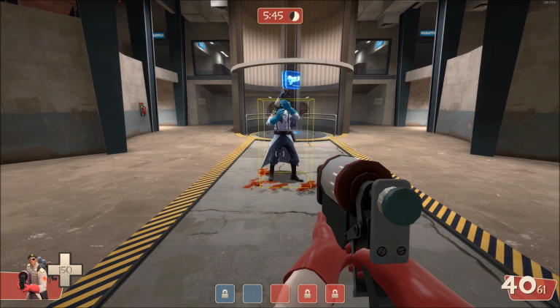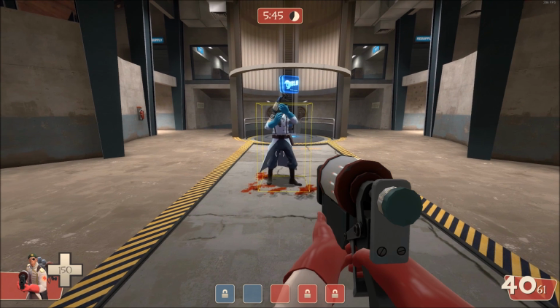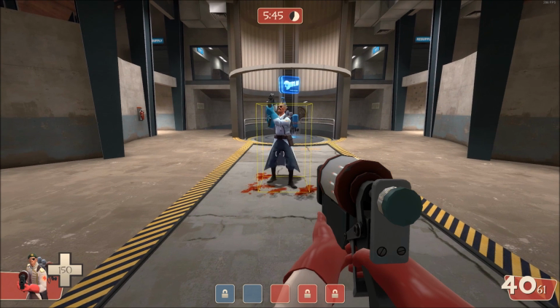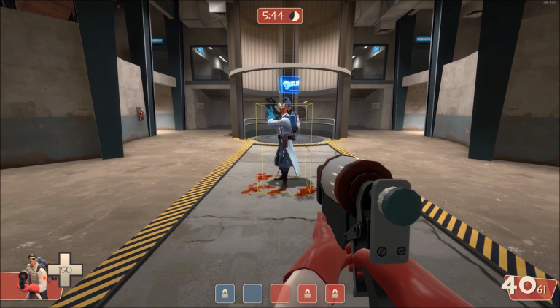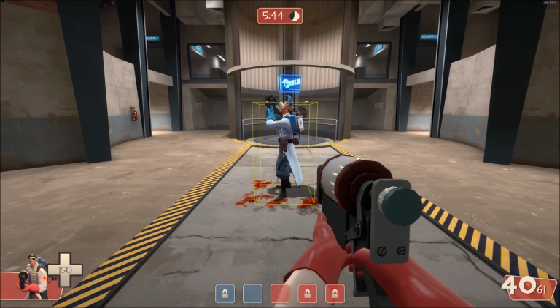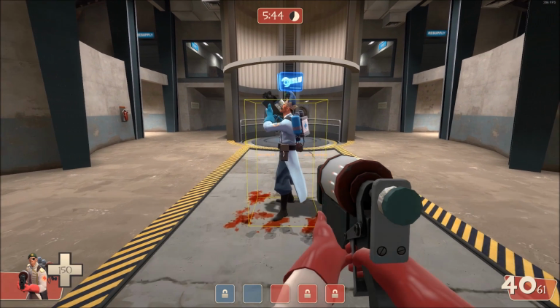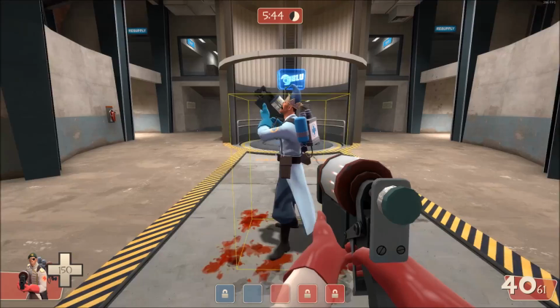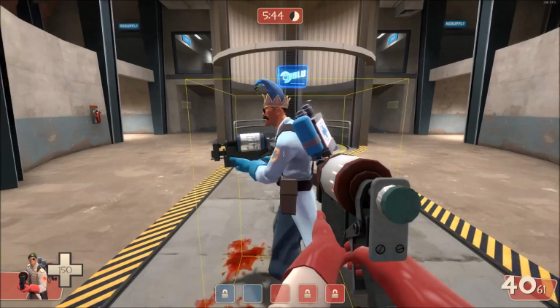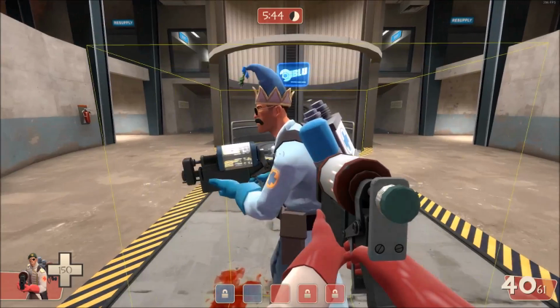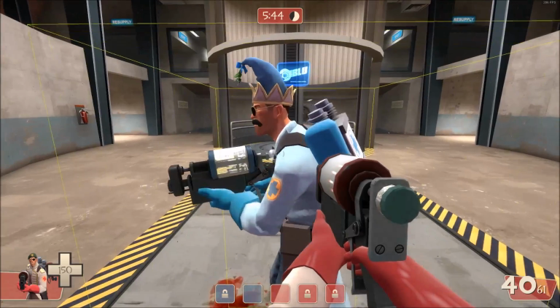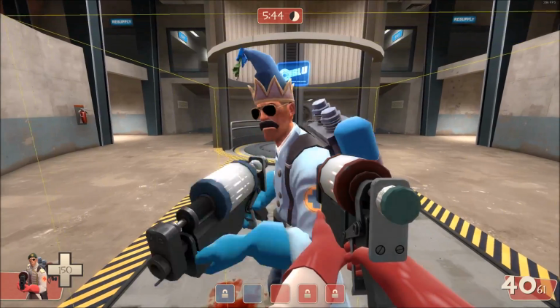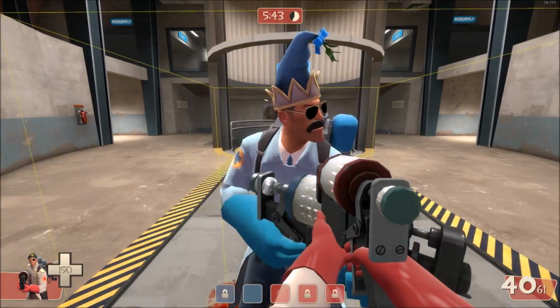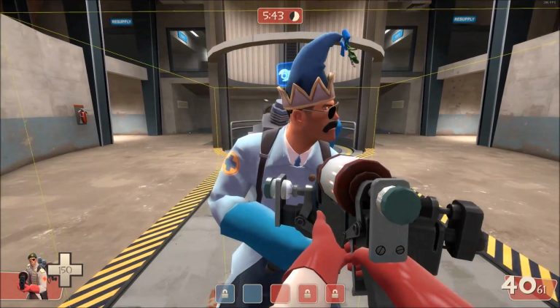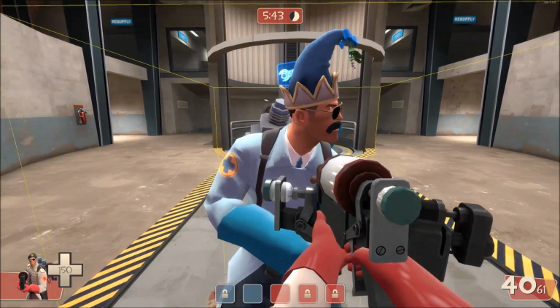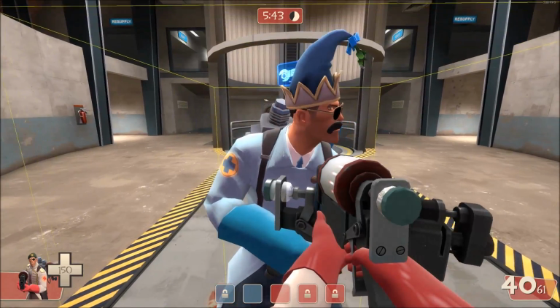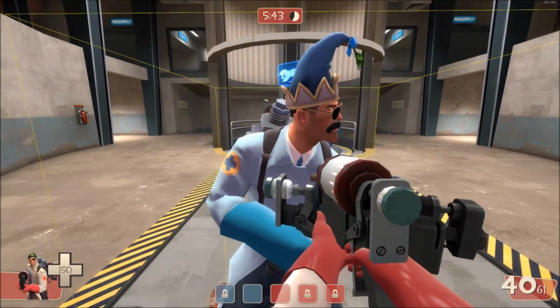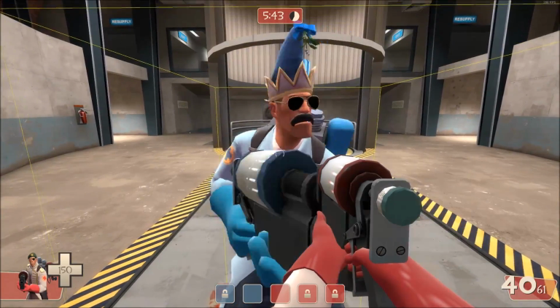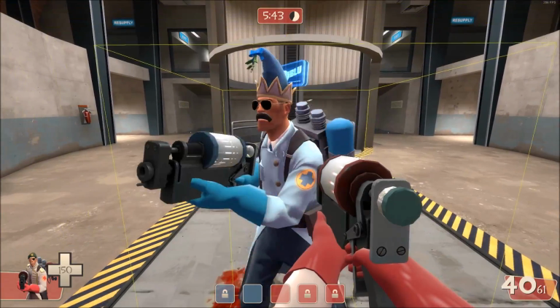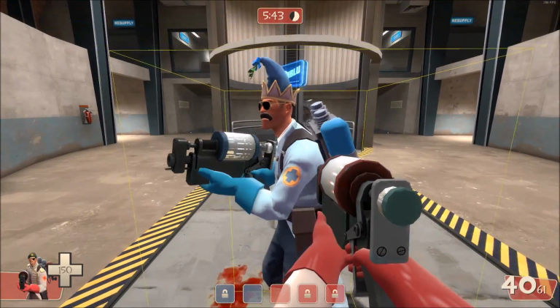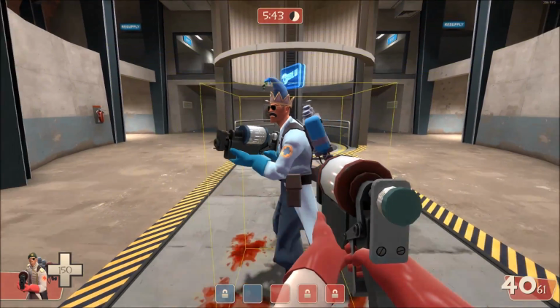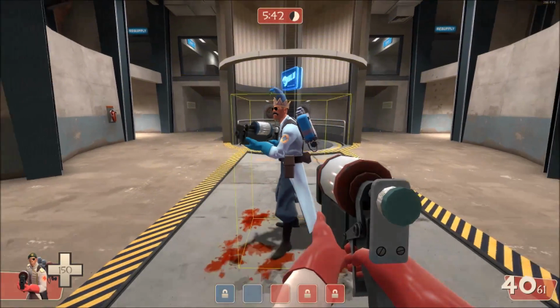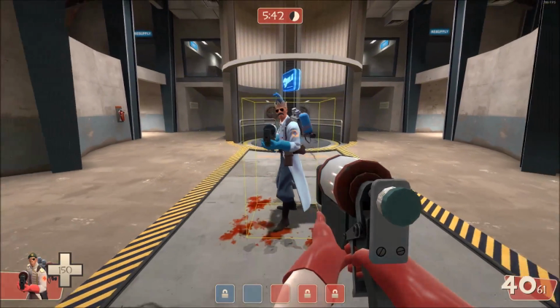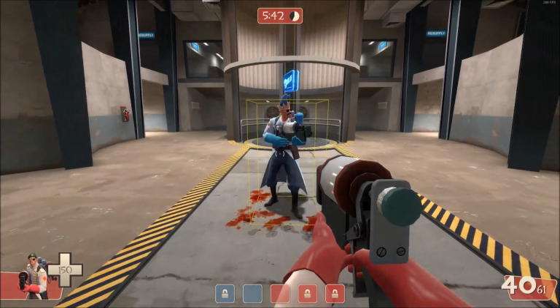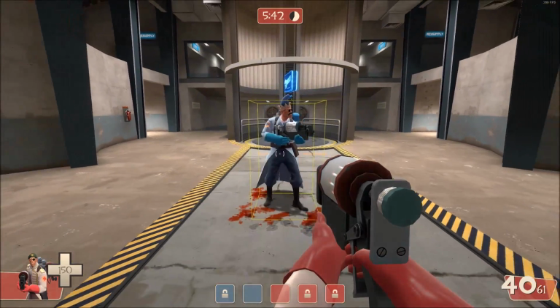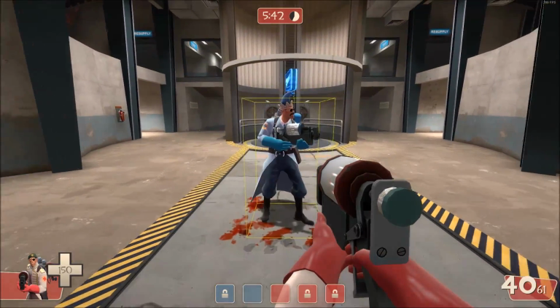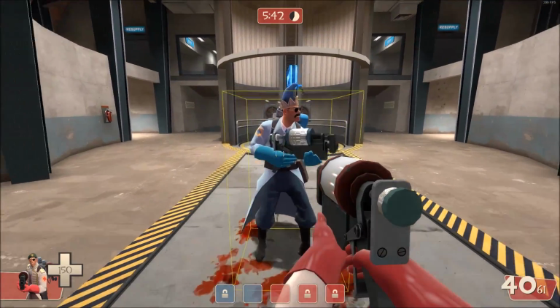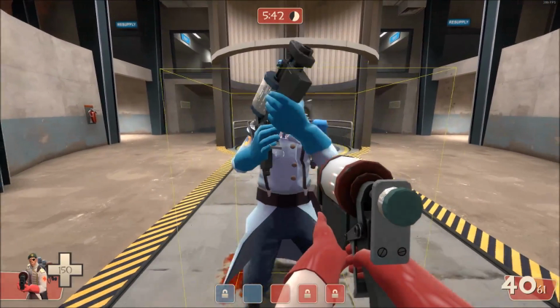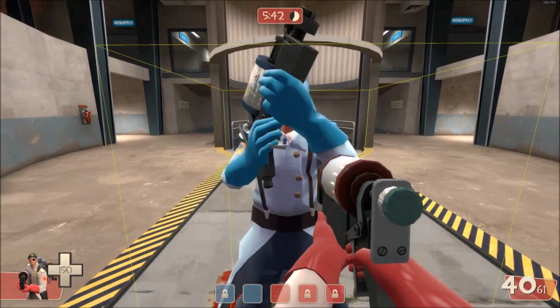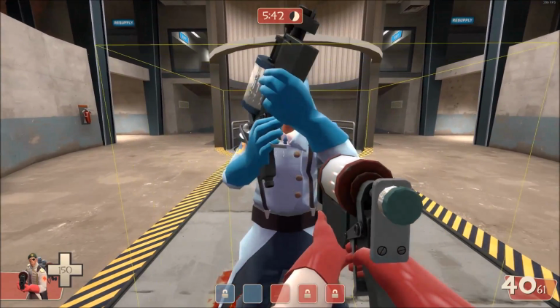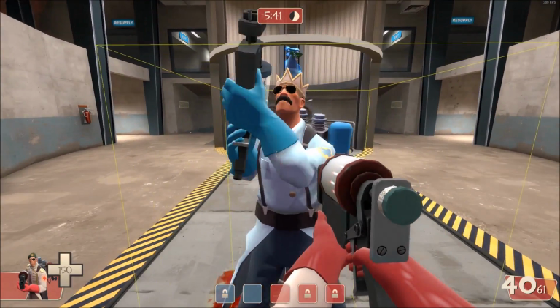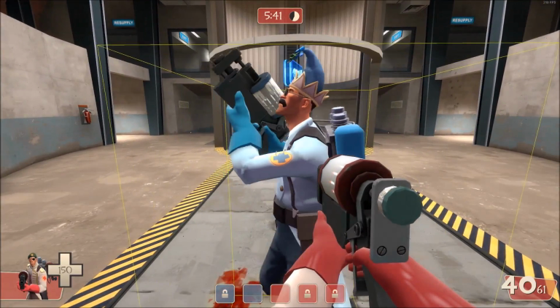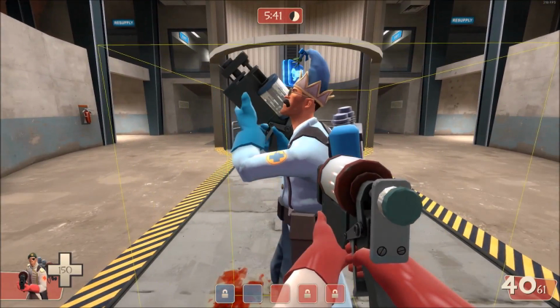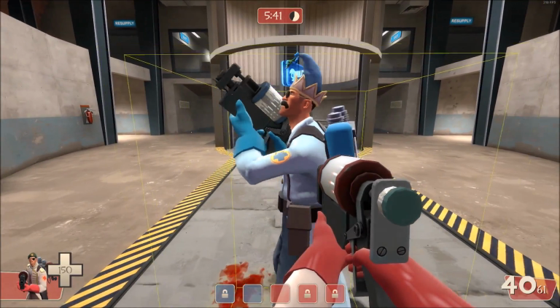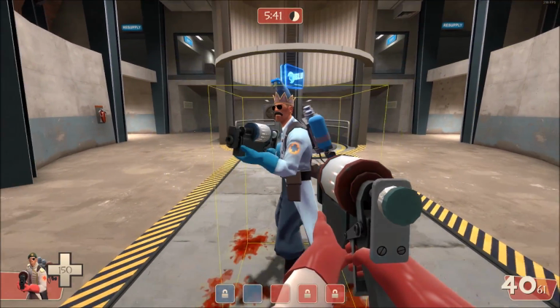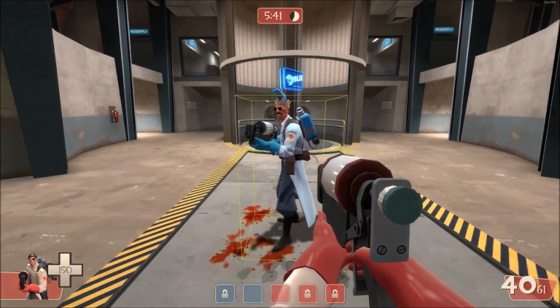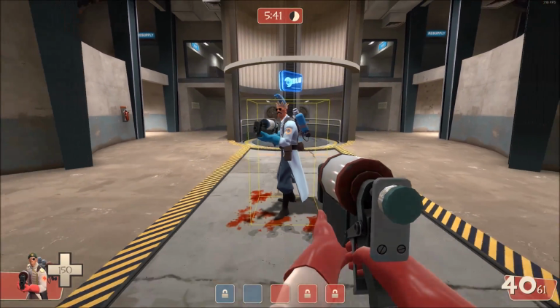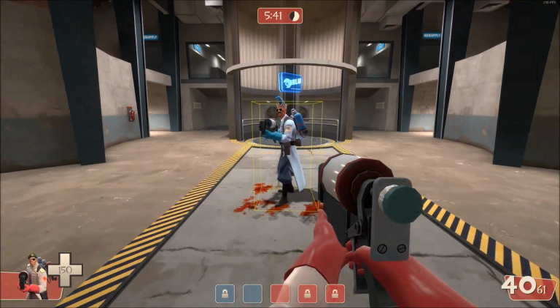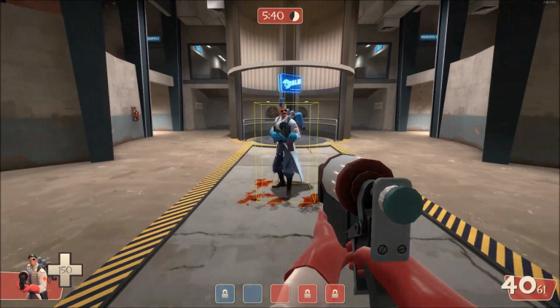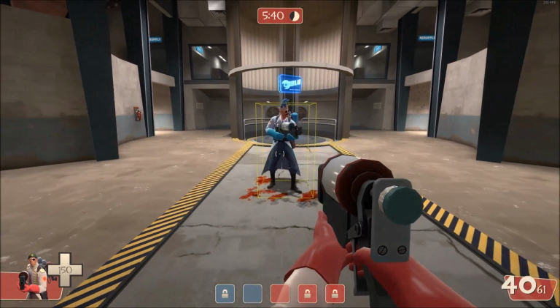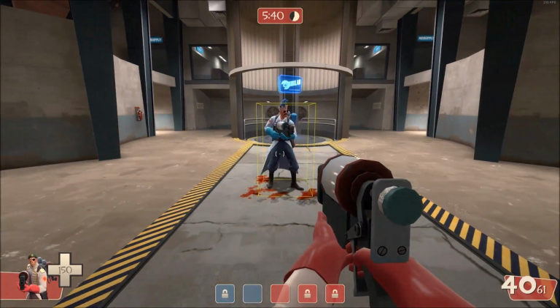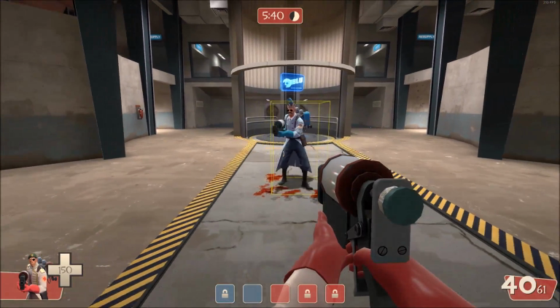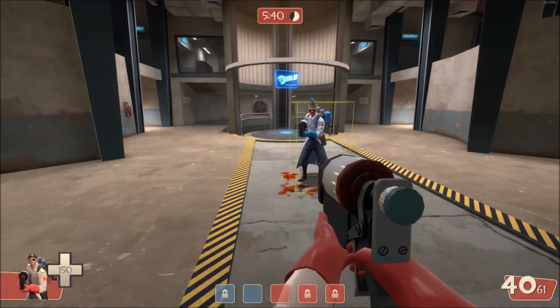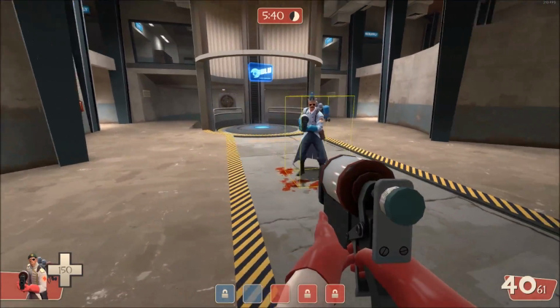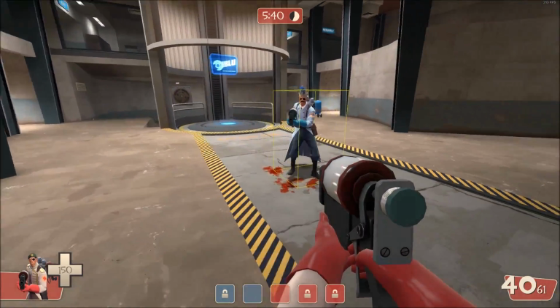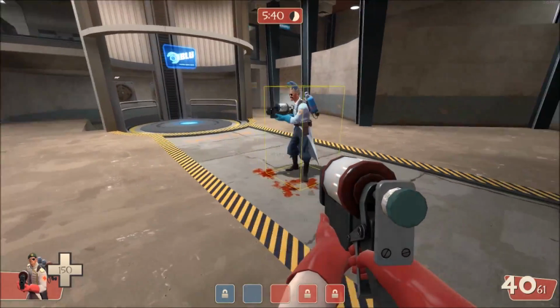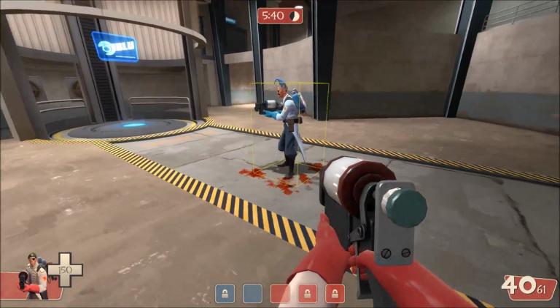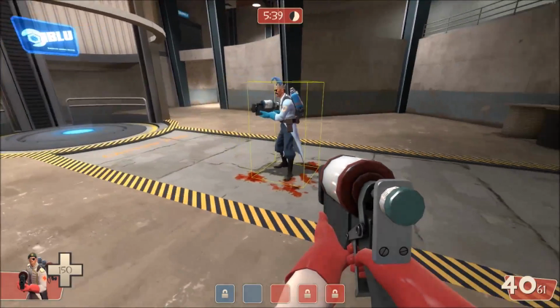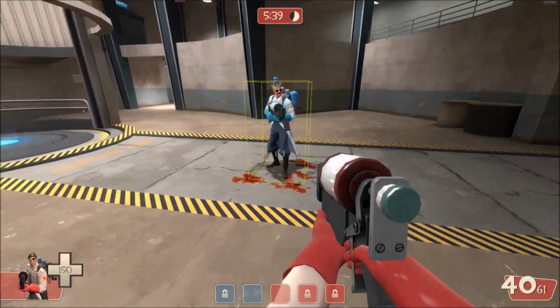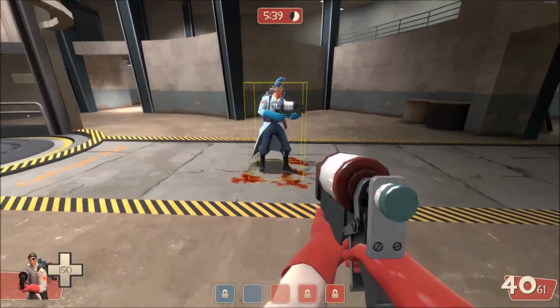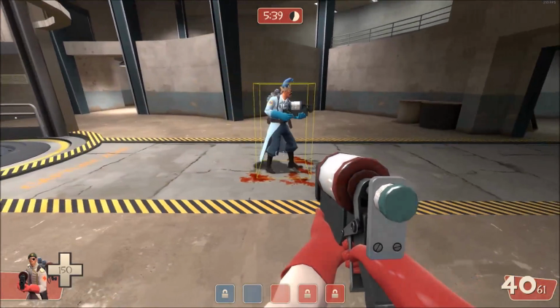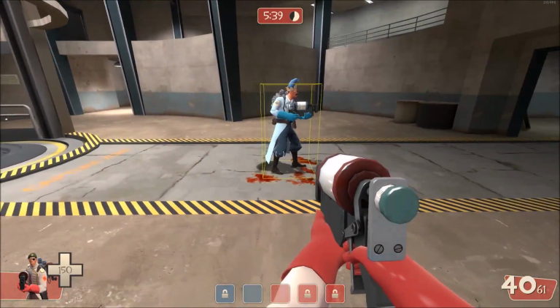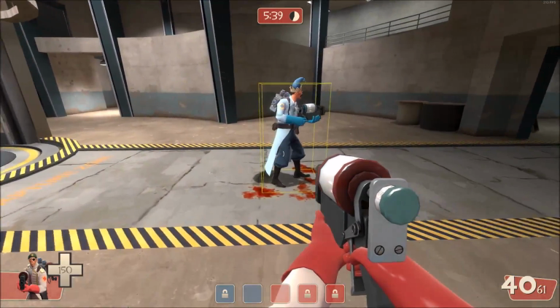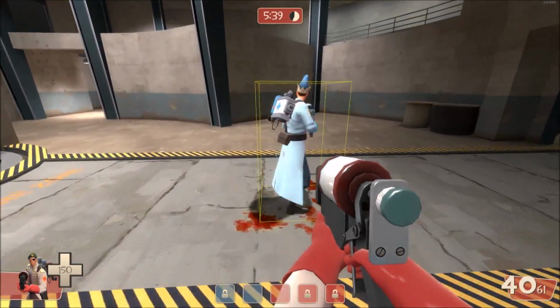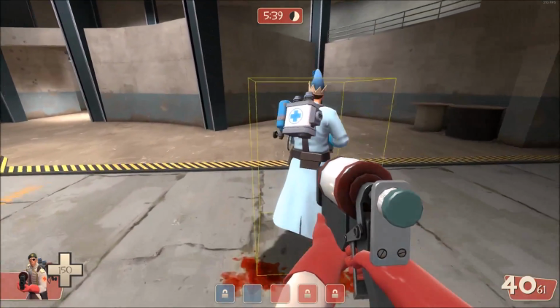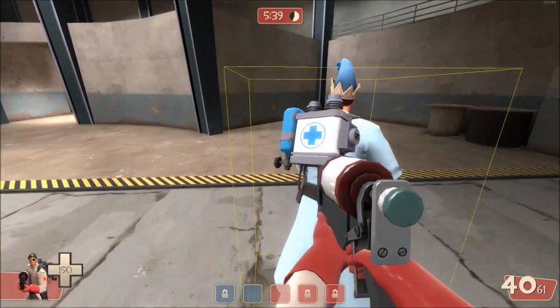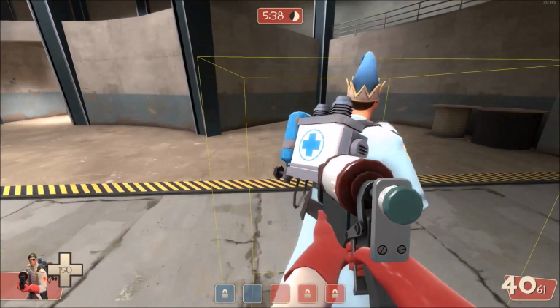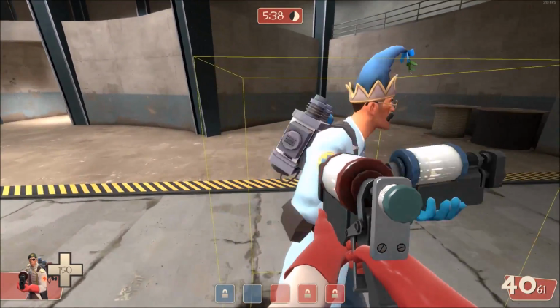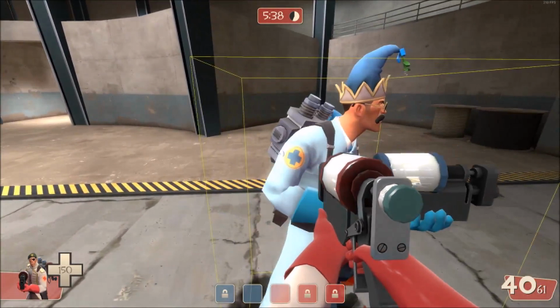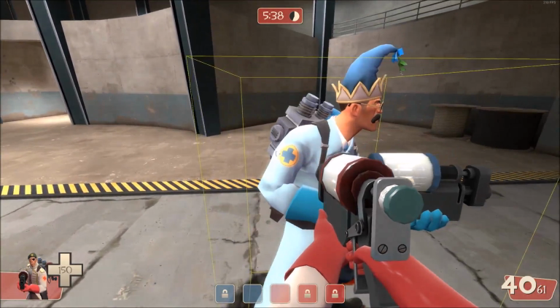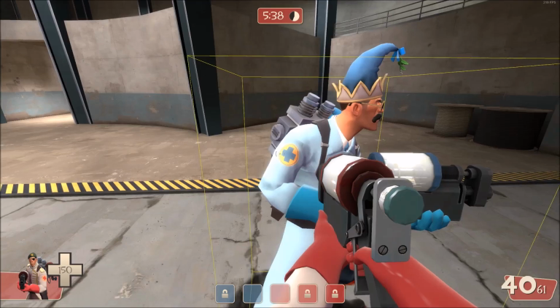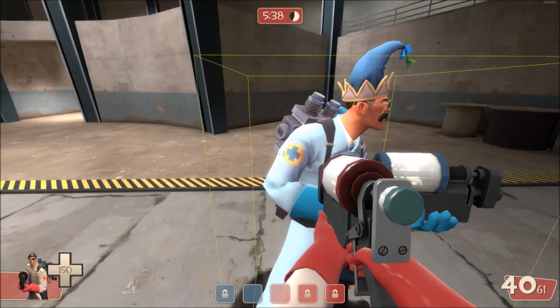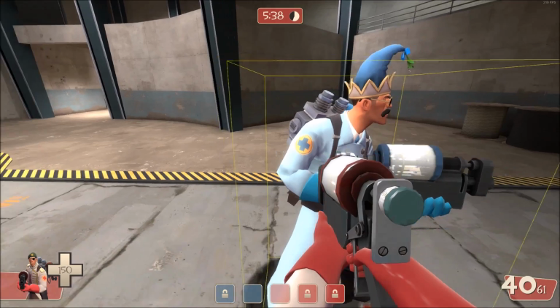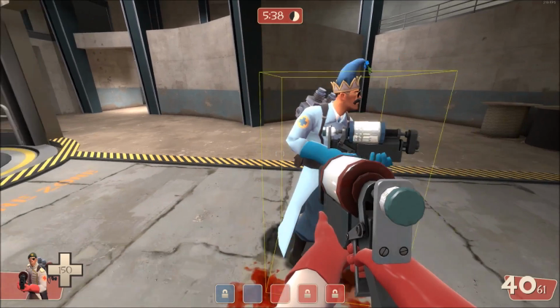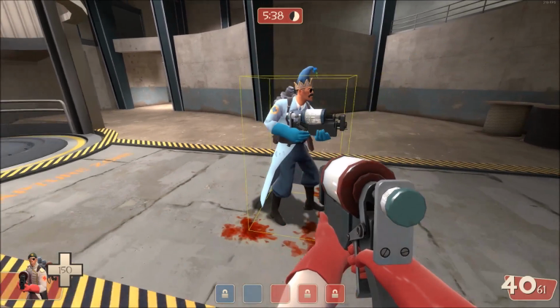As you can see, the box does not rotate as the player turns. The box's orientation is locked to the axes of the map.